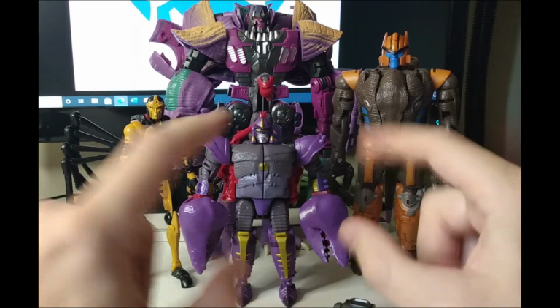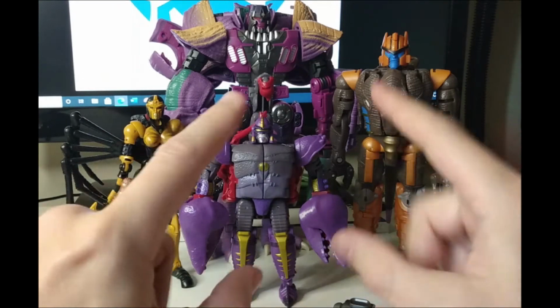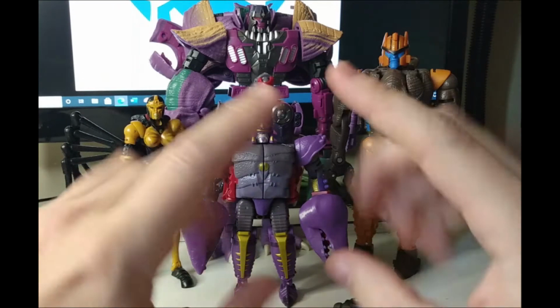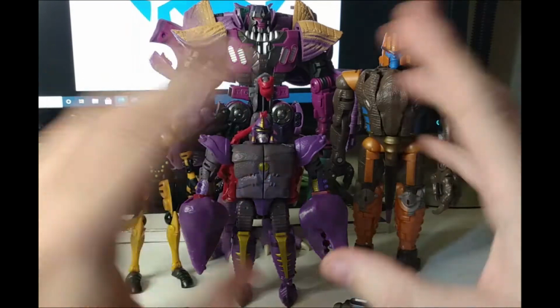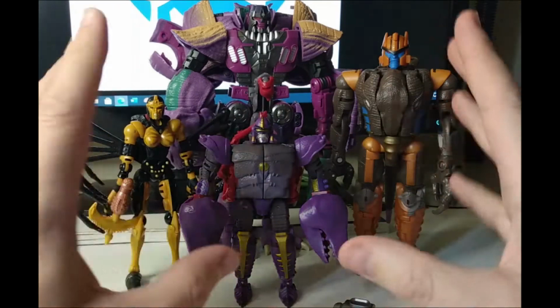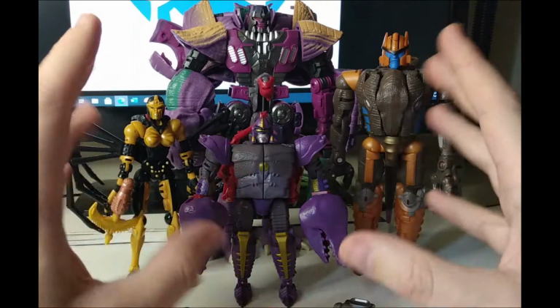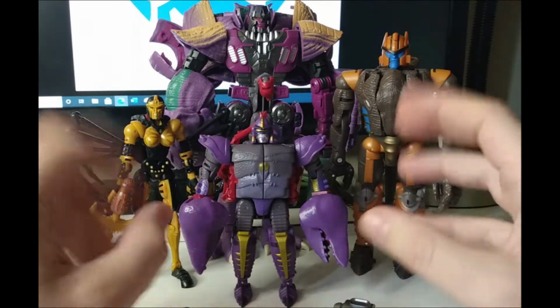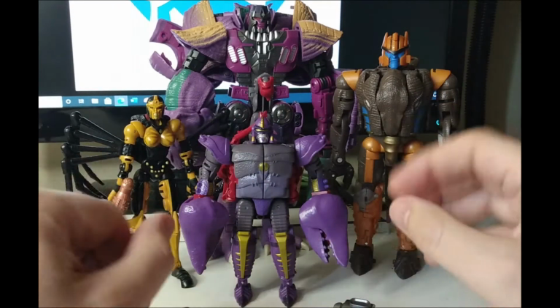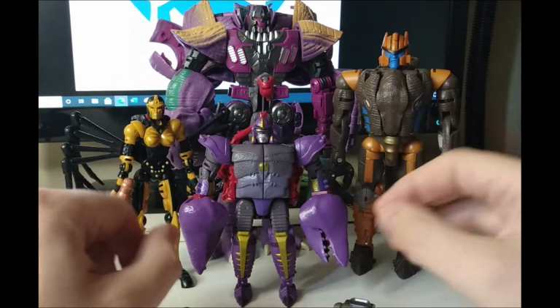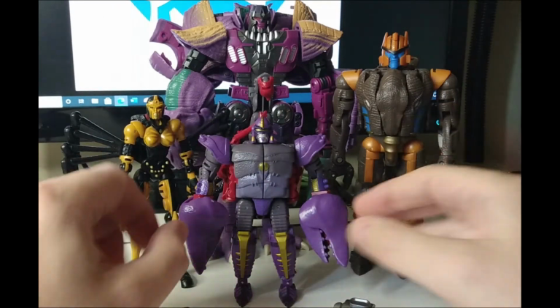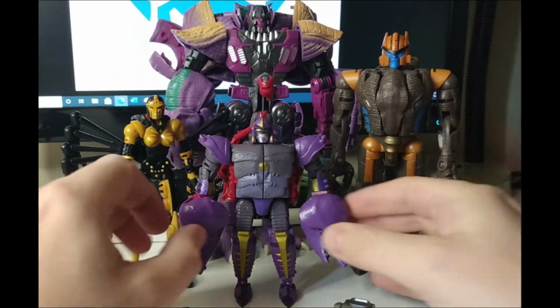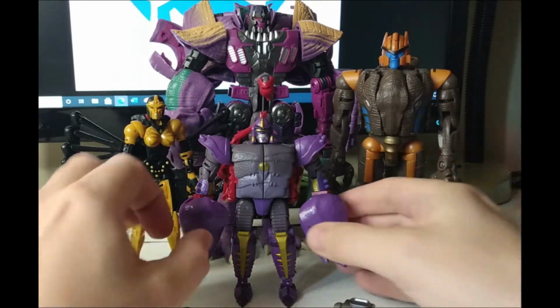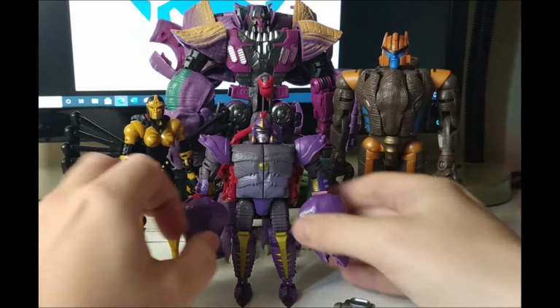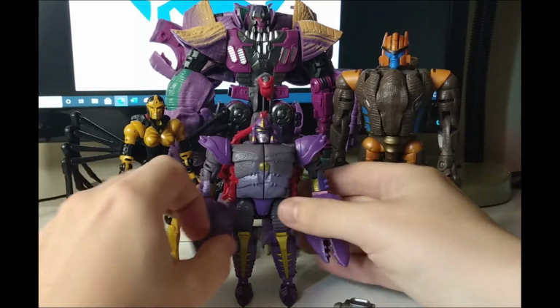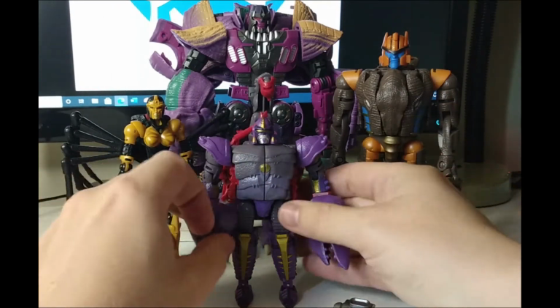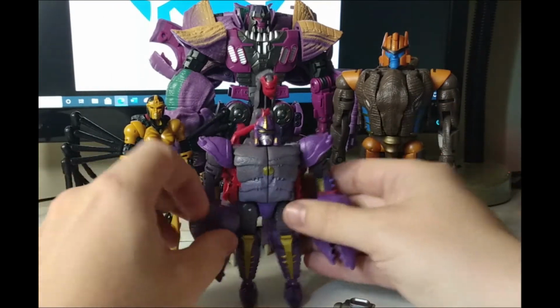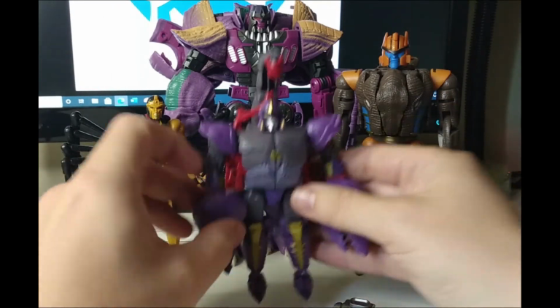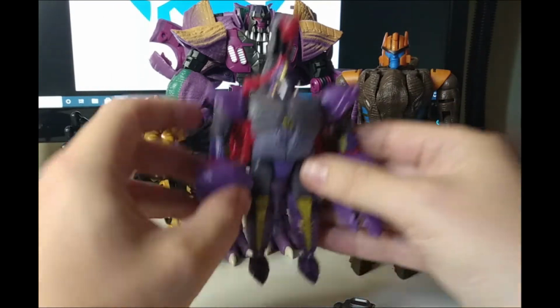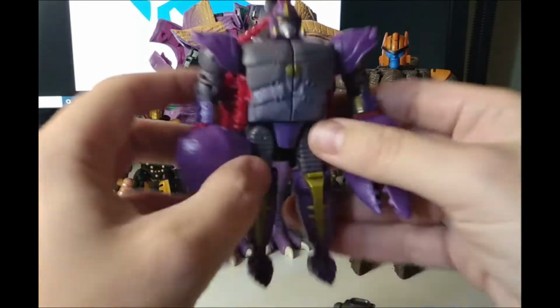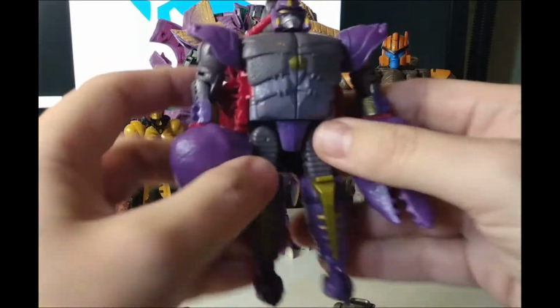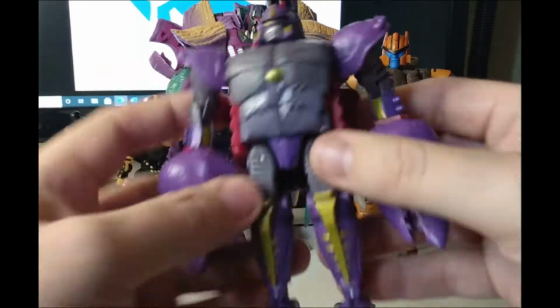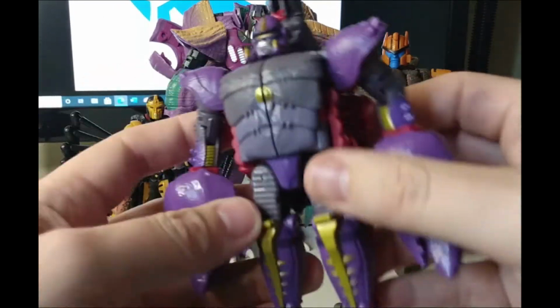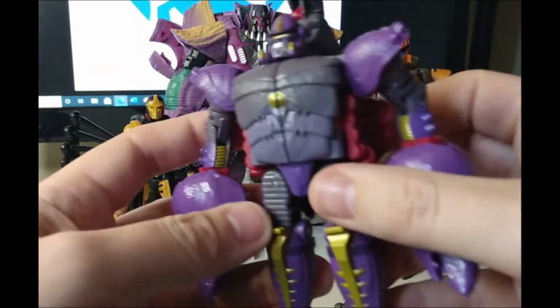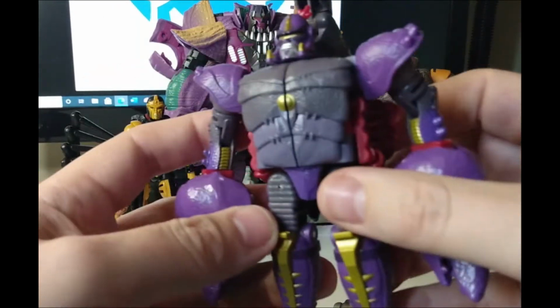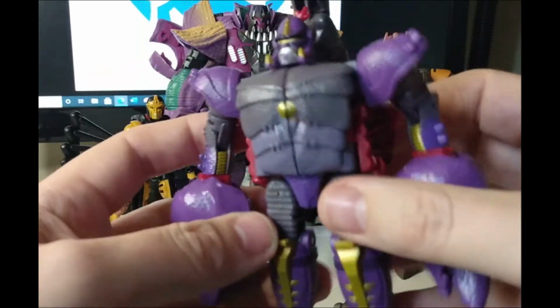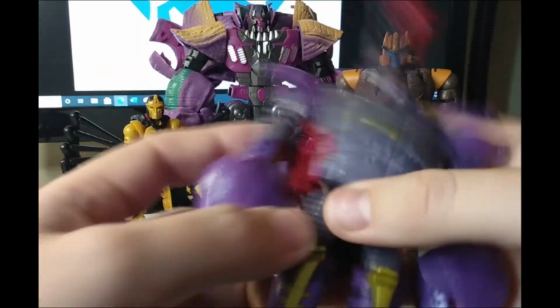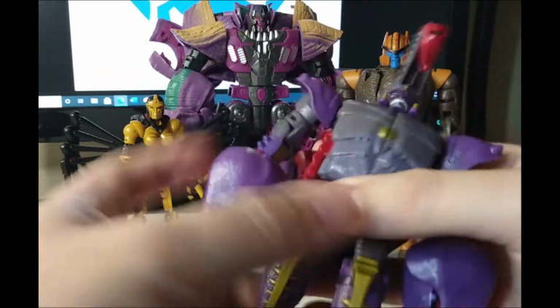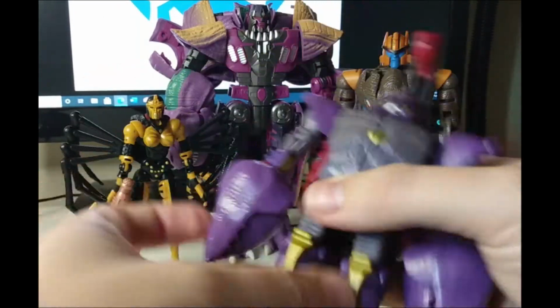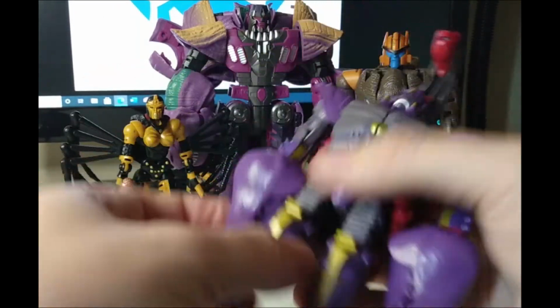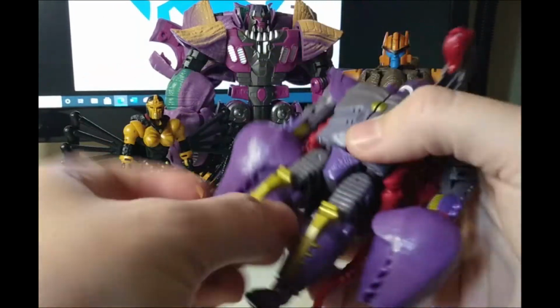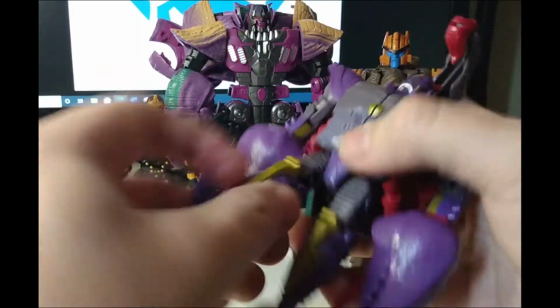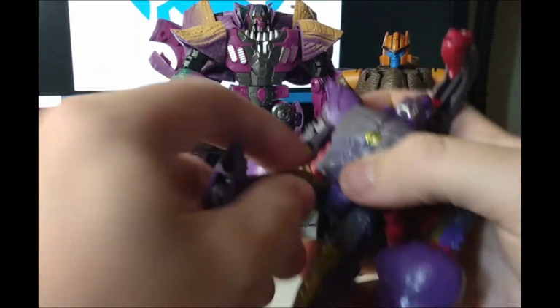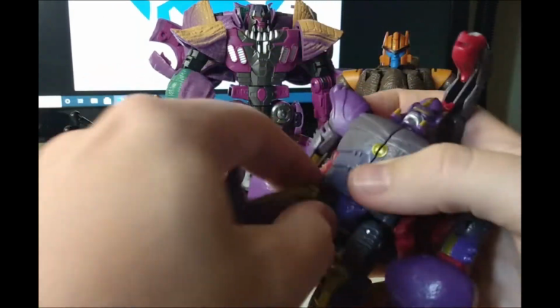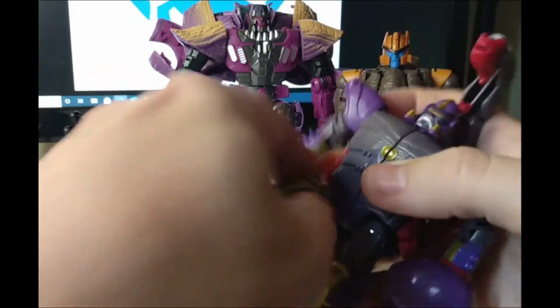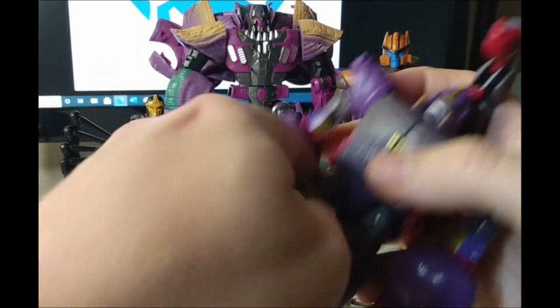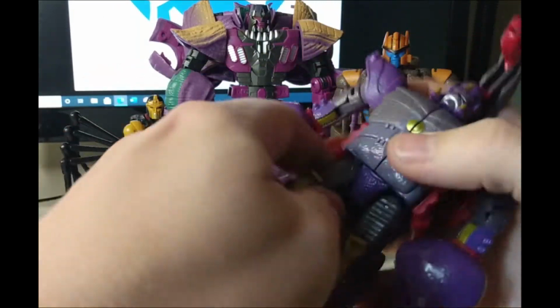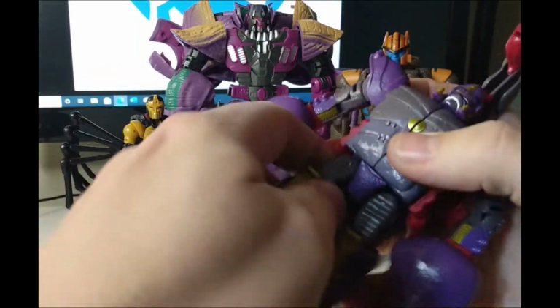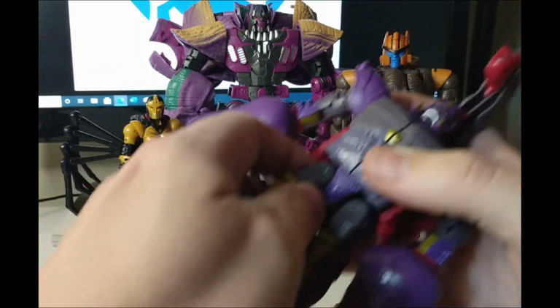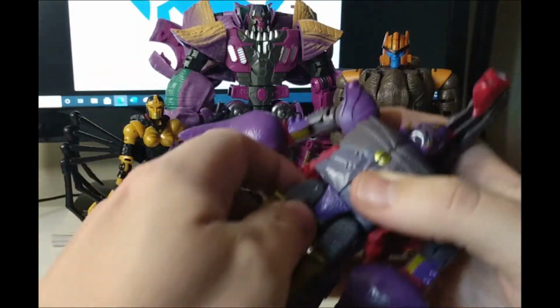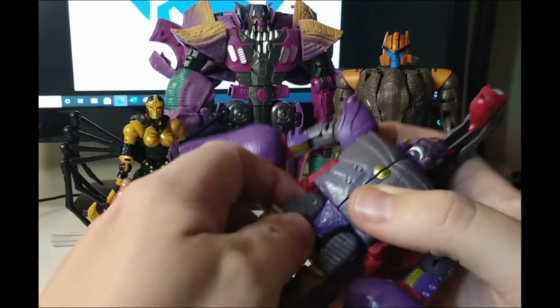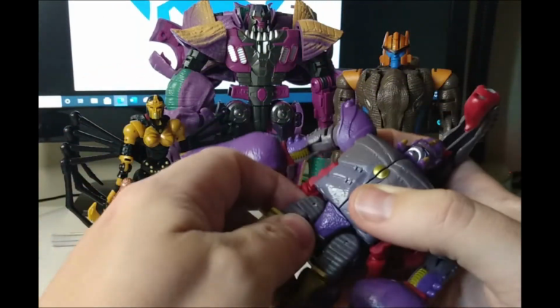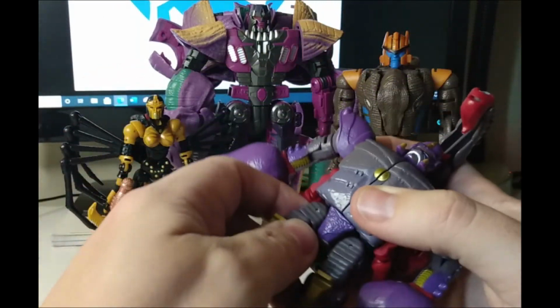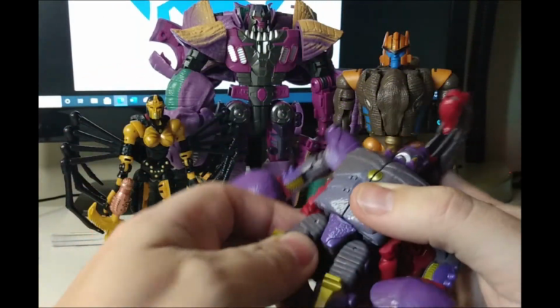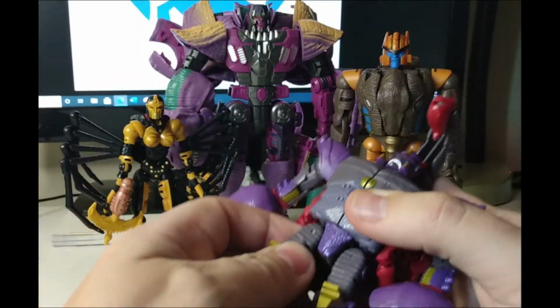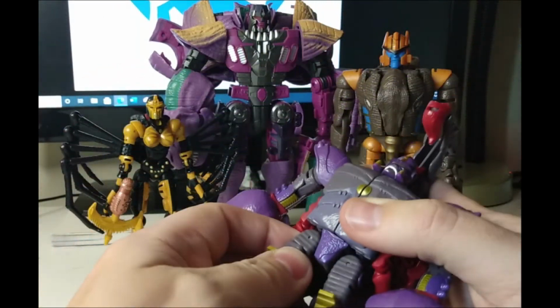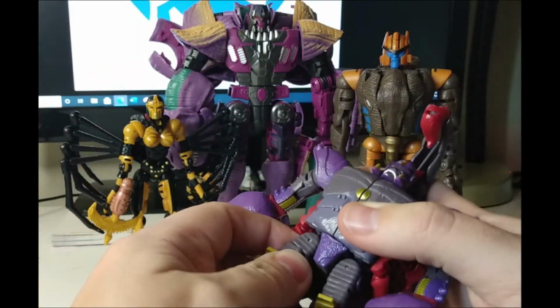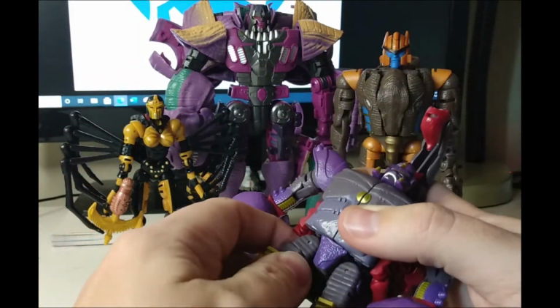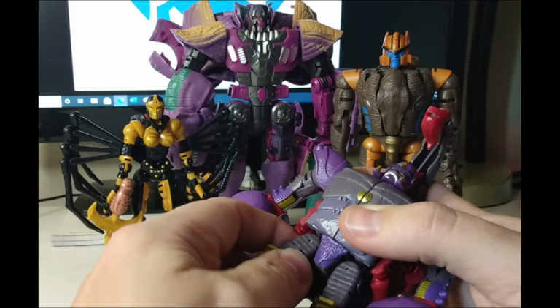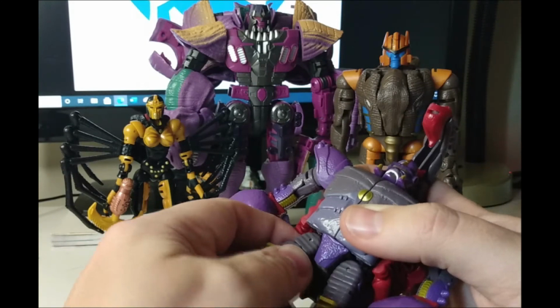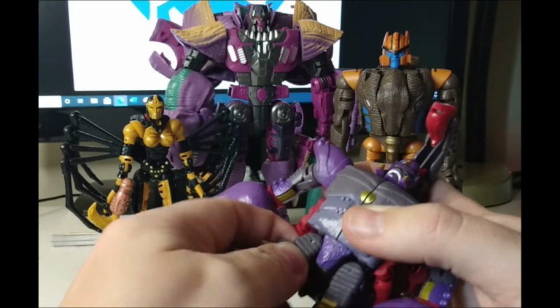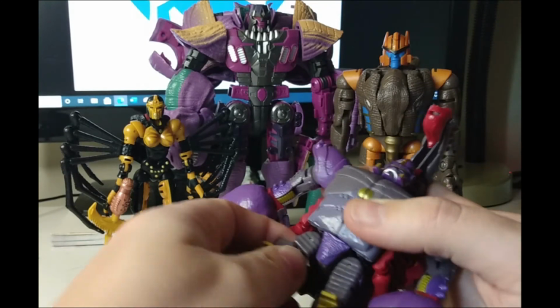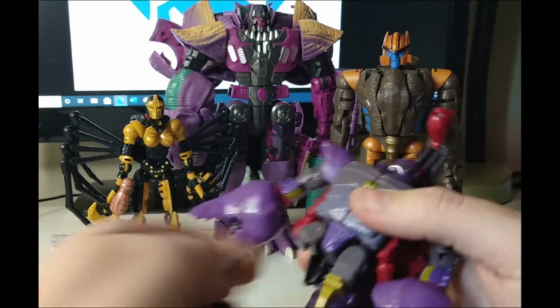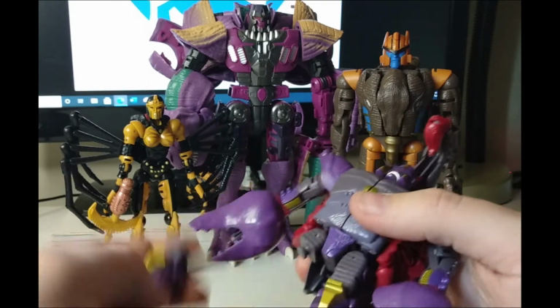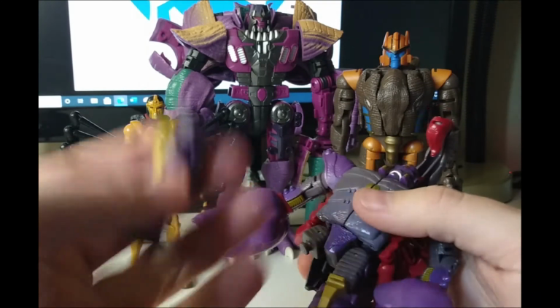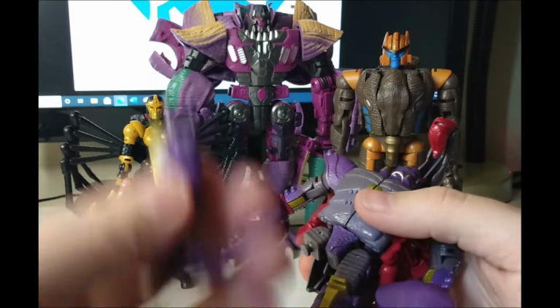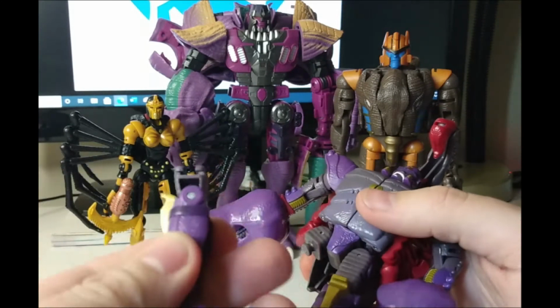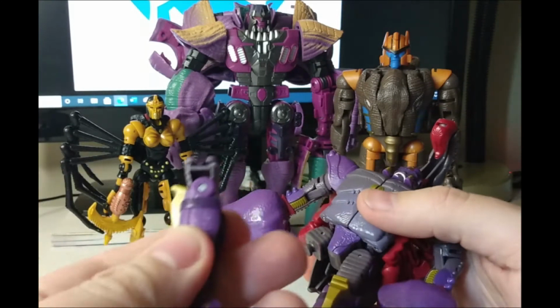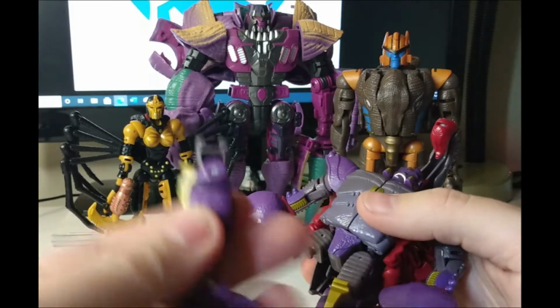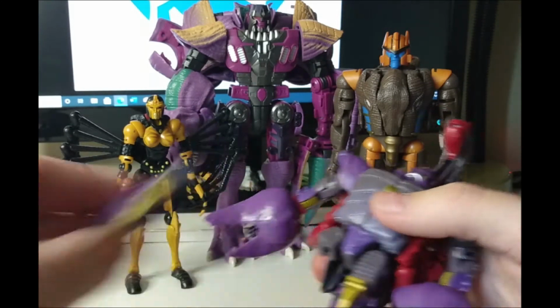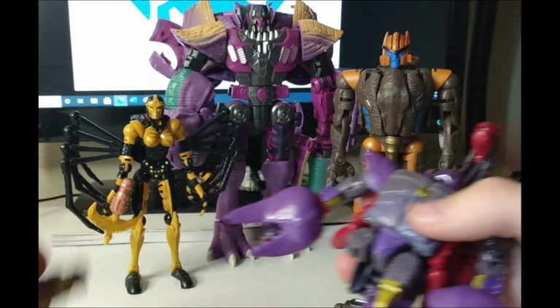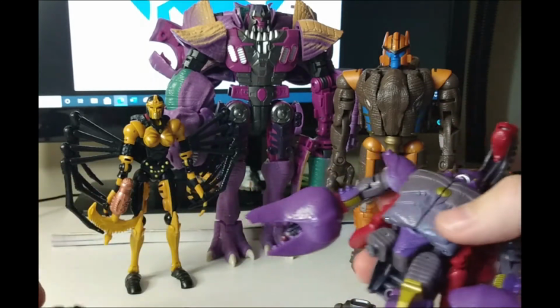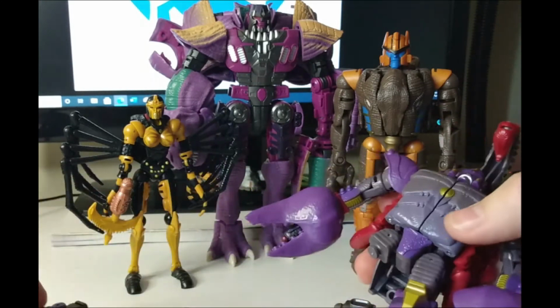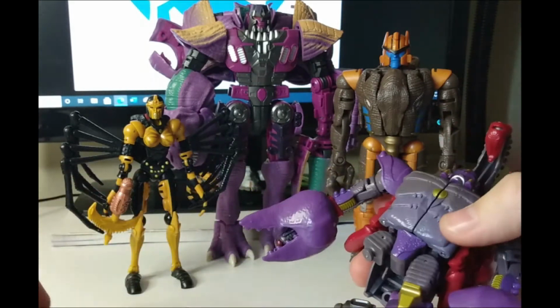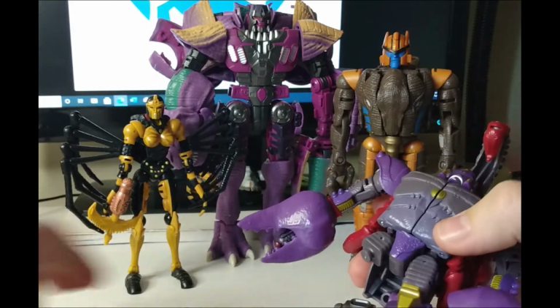So let's just do the operation on little Scorponok here. It's very easy — just pop off the legs like so.